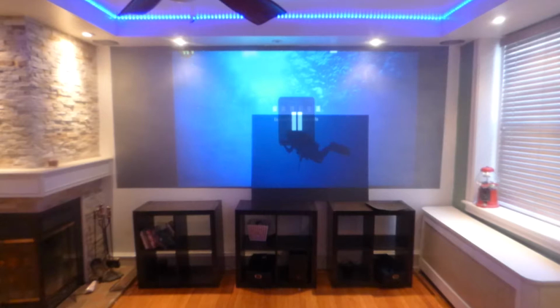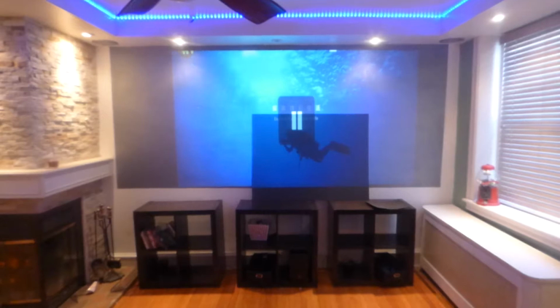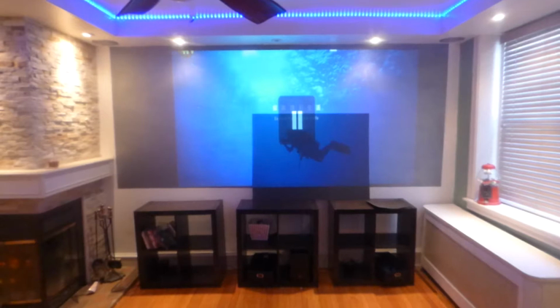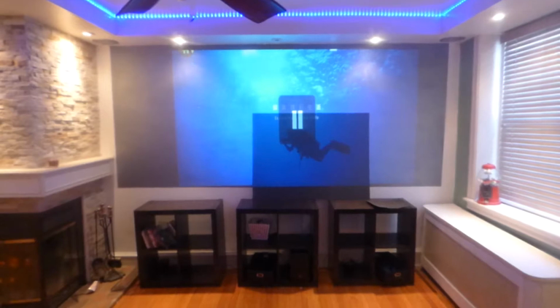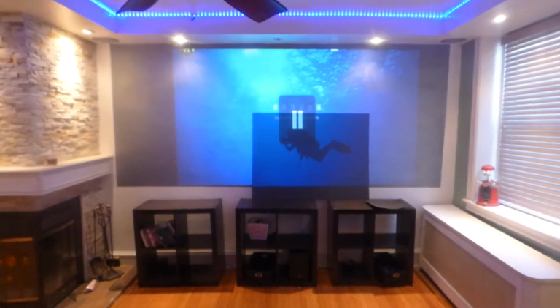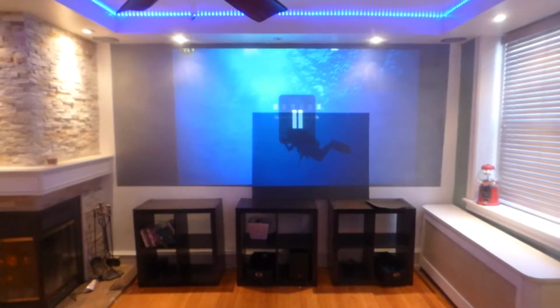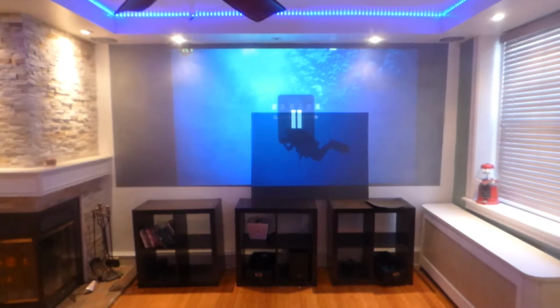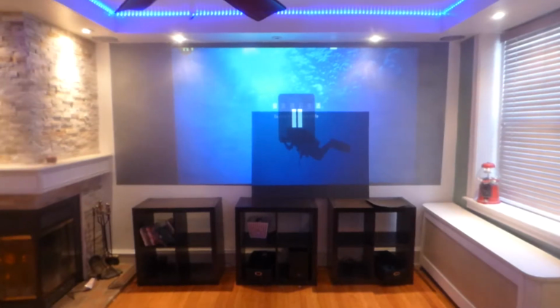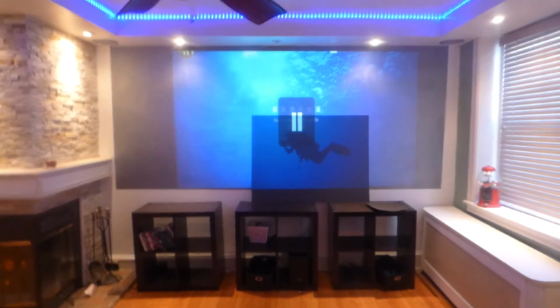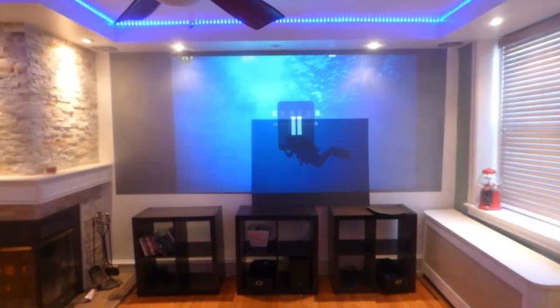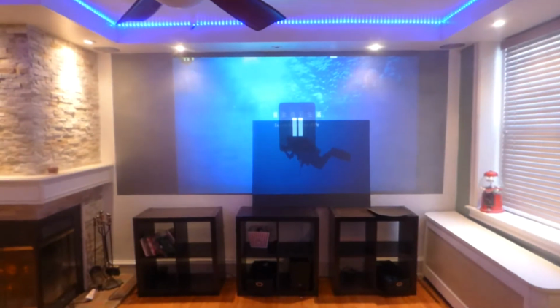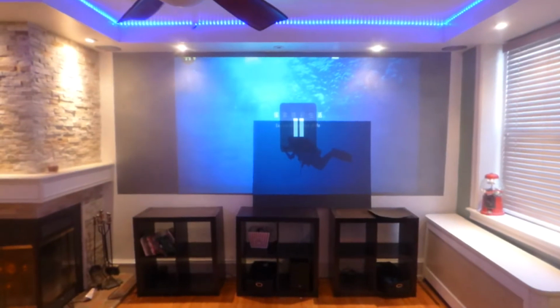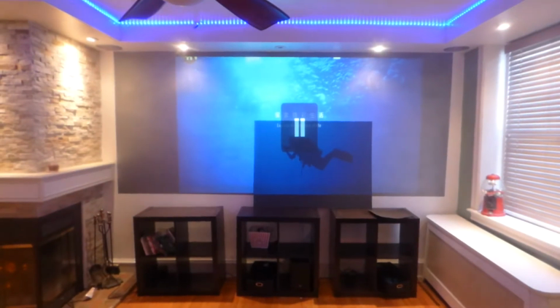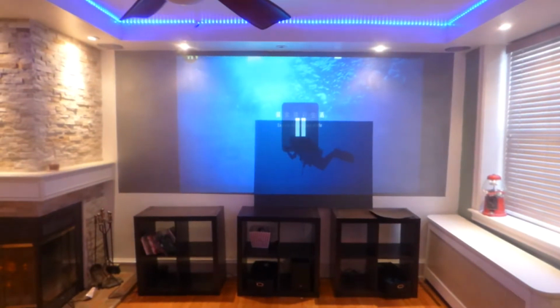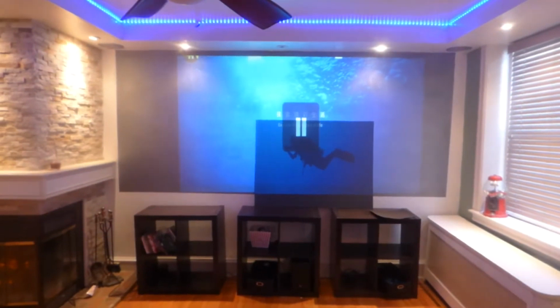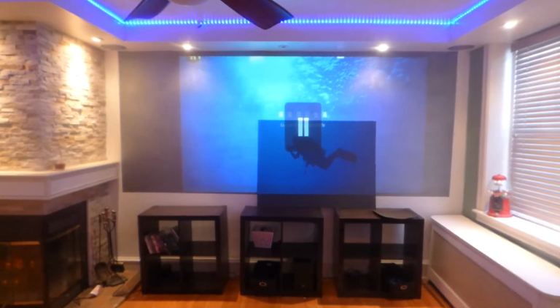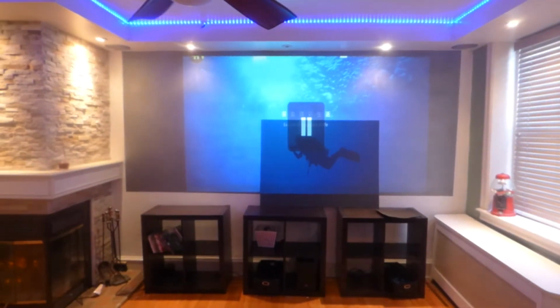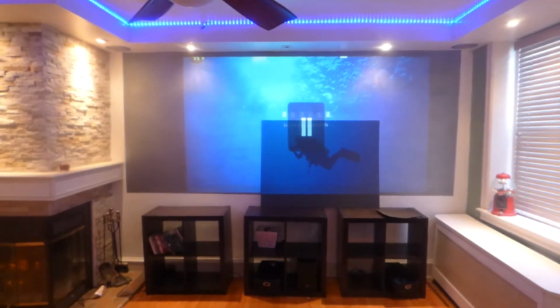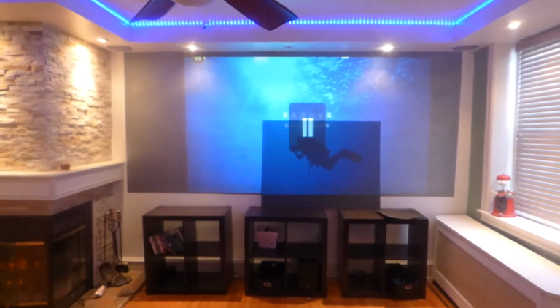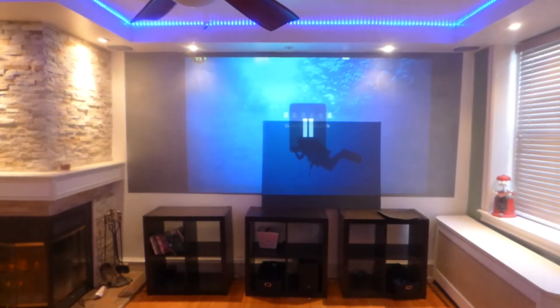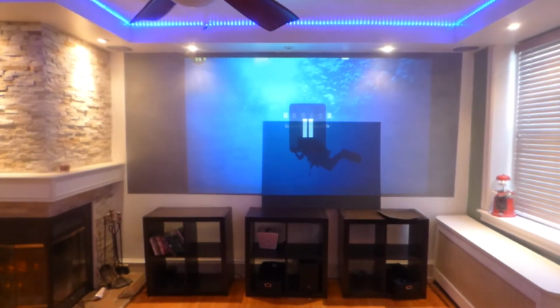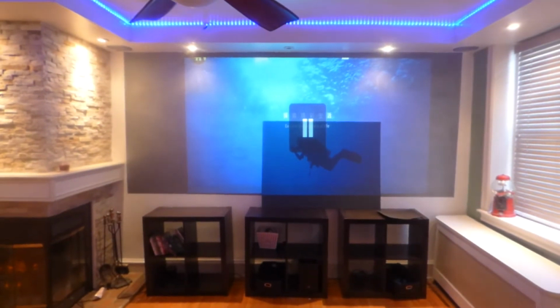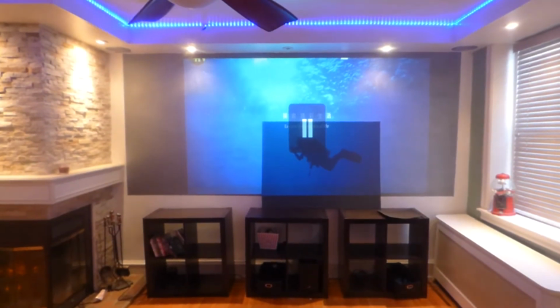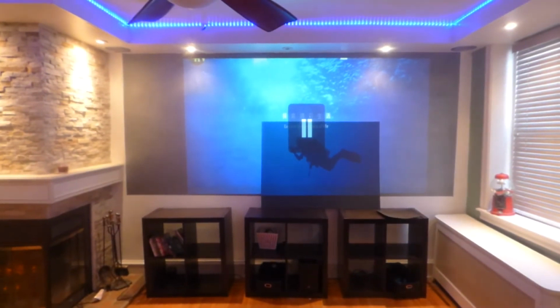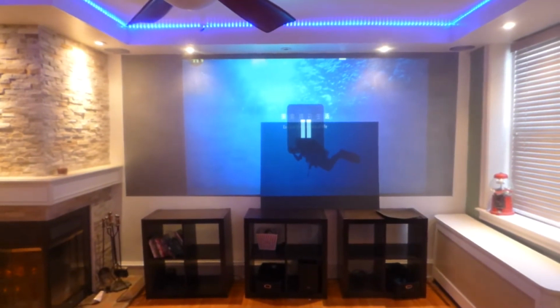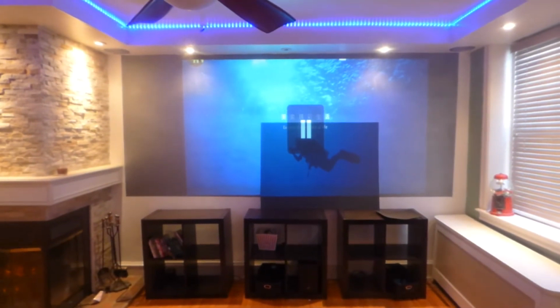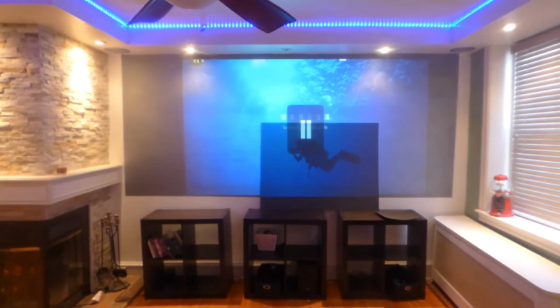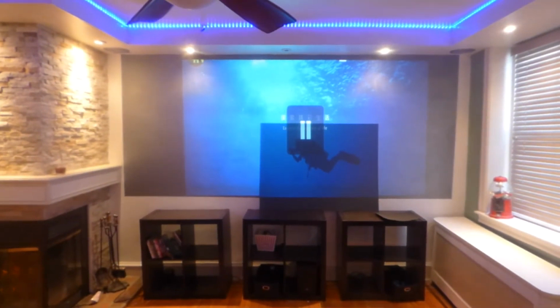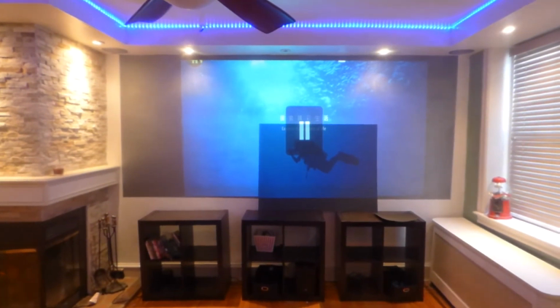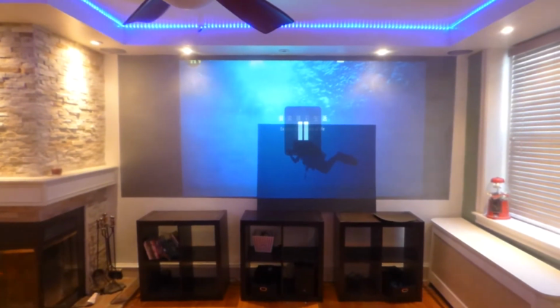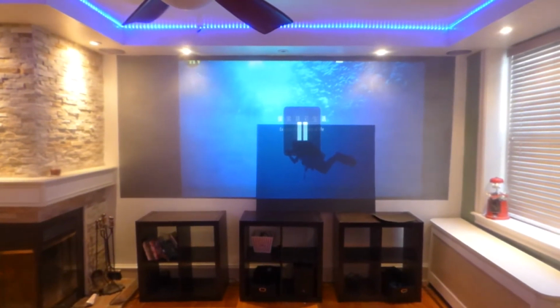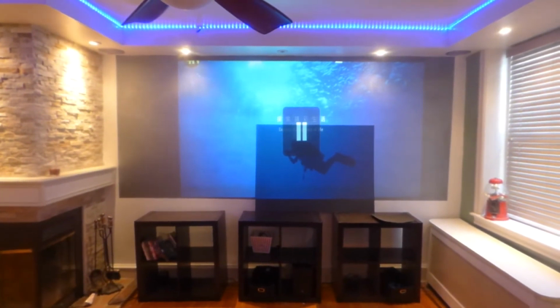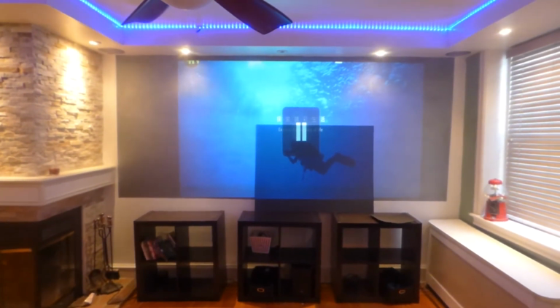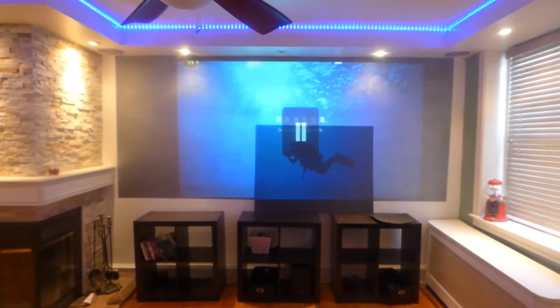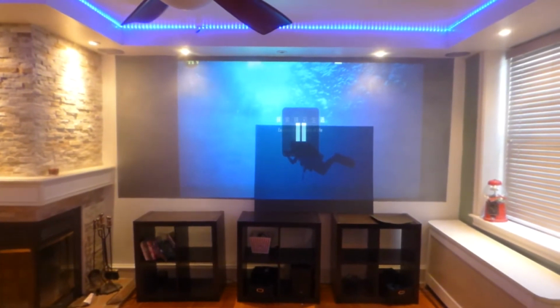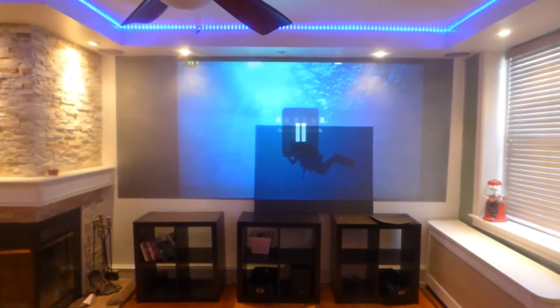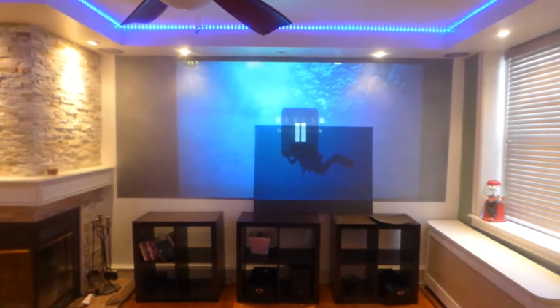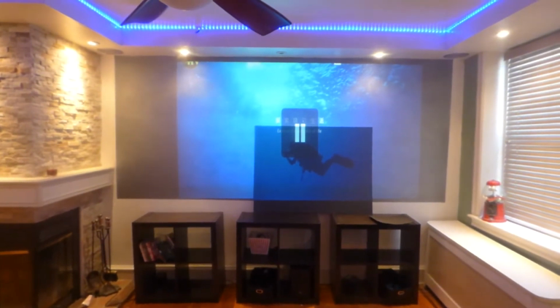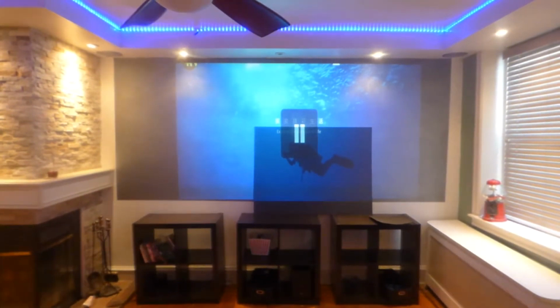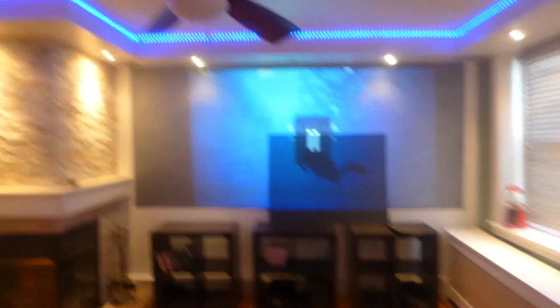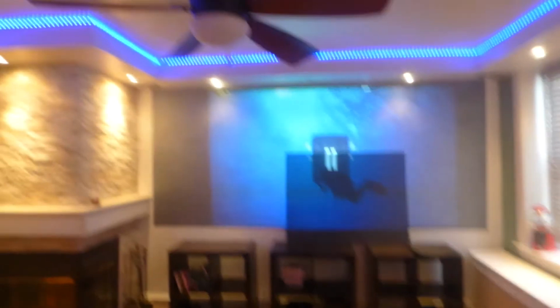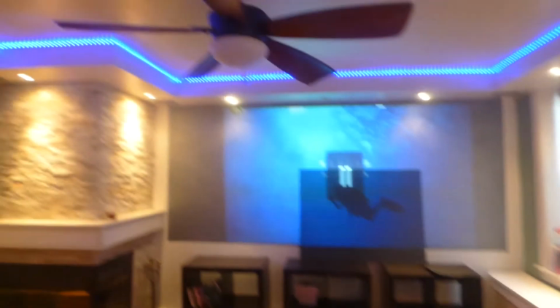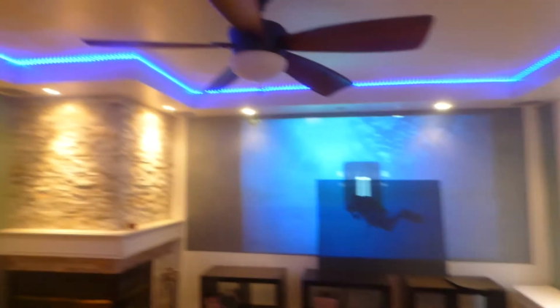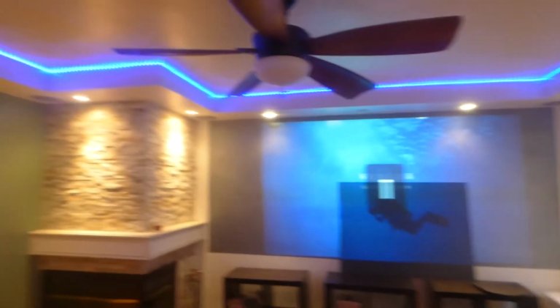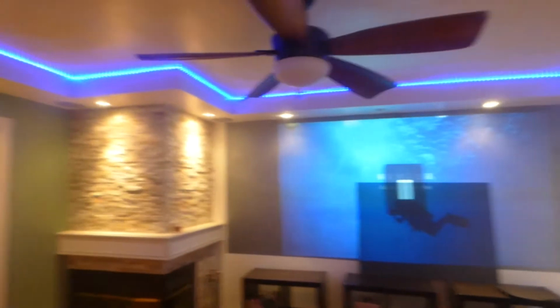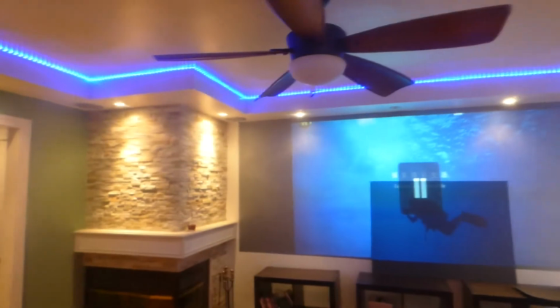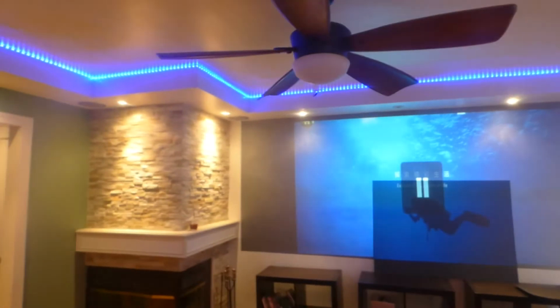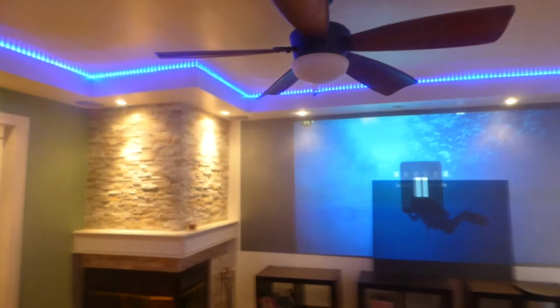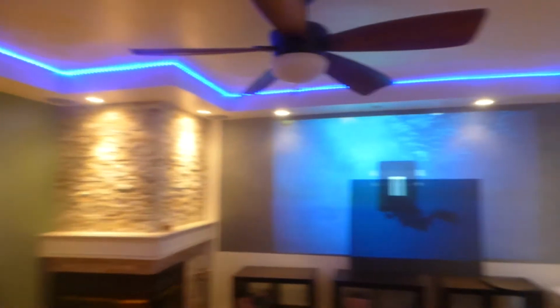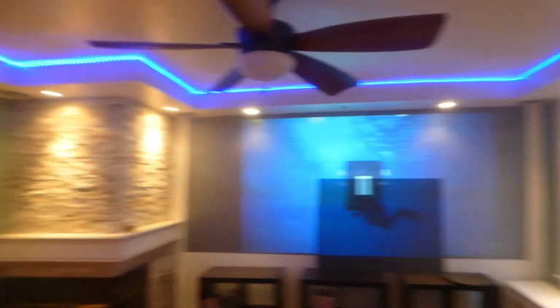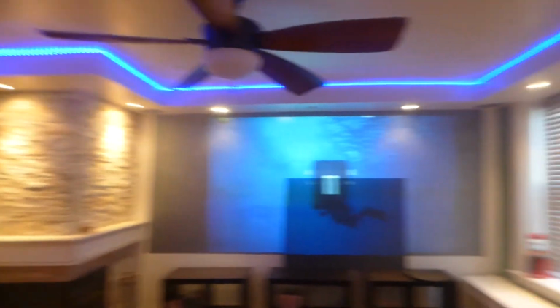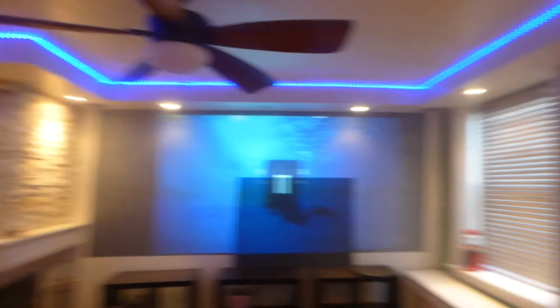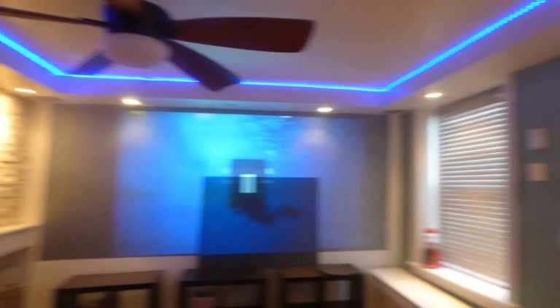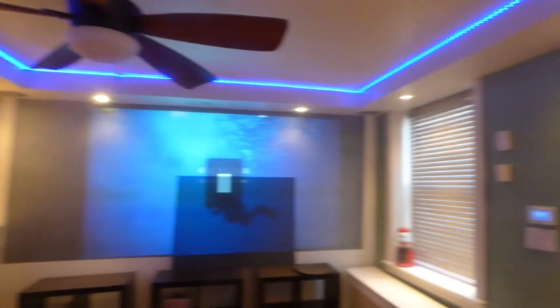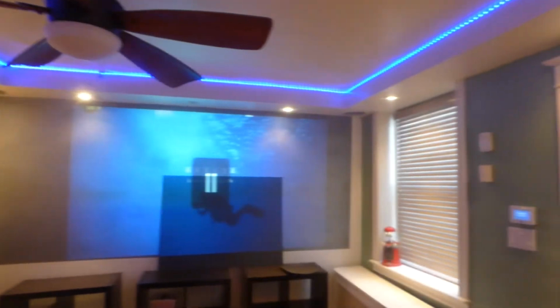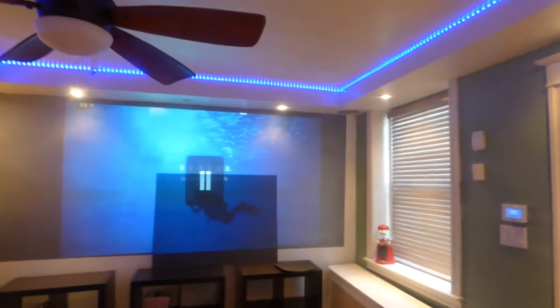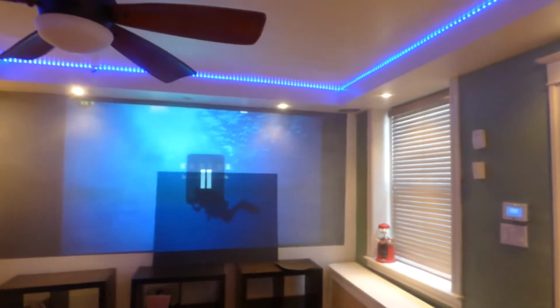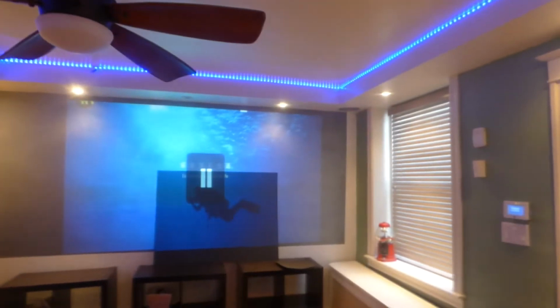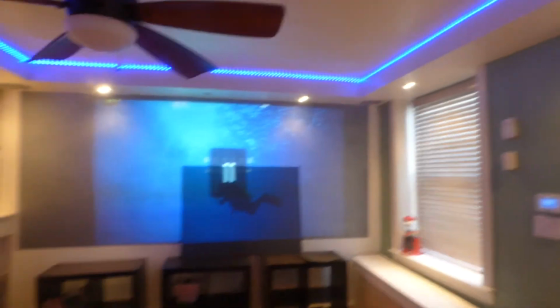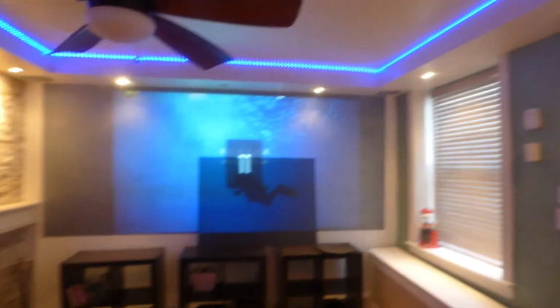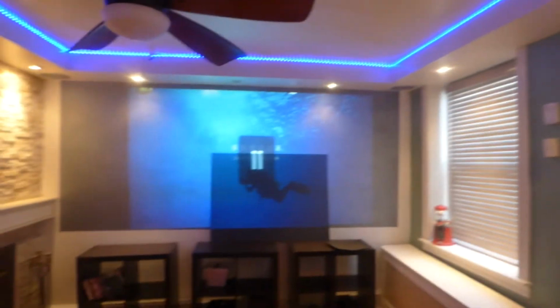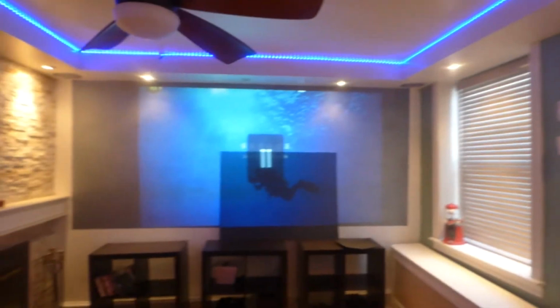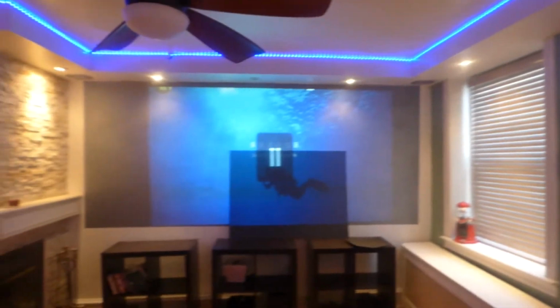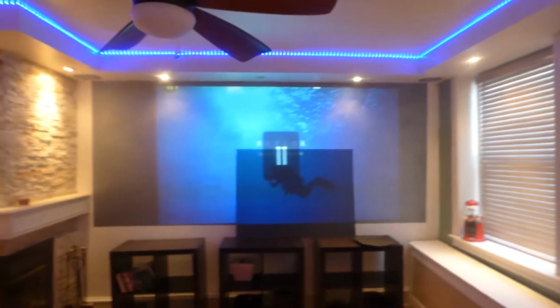How's everybody doing out there? First of all, my name is Kenneth Berg. I'm the creator of Crystal H technology screens using smart technology gain.